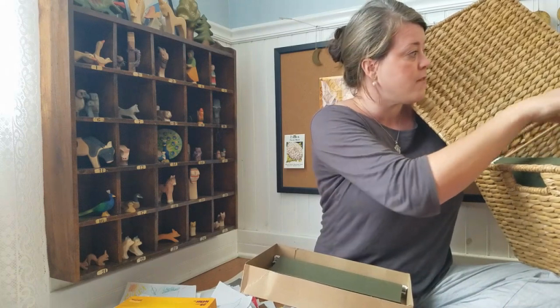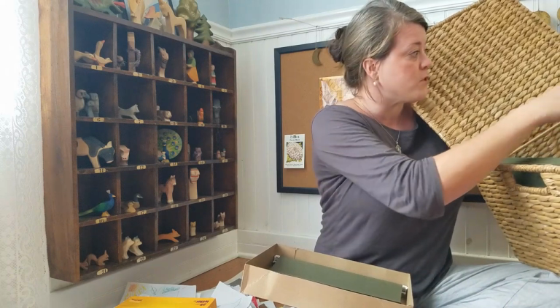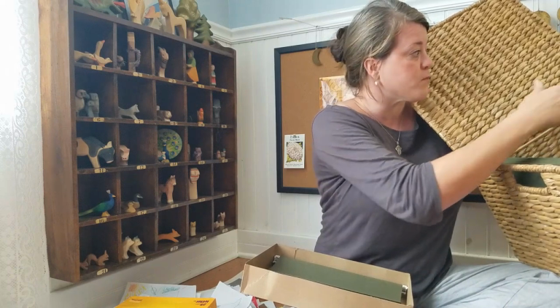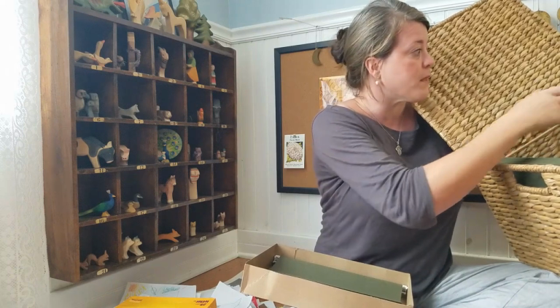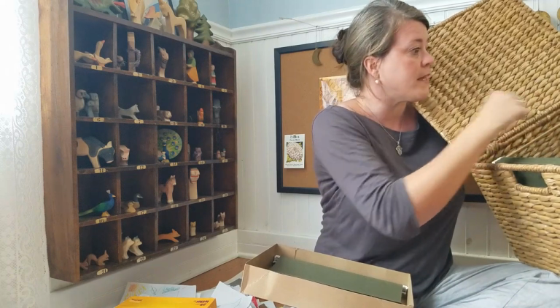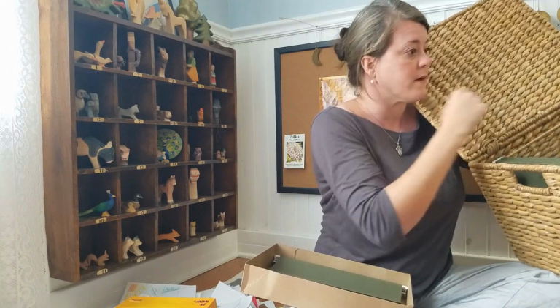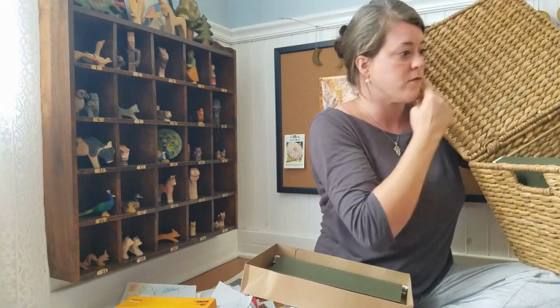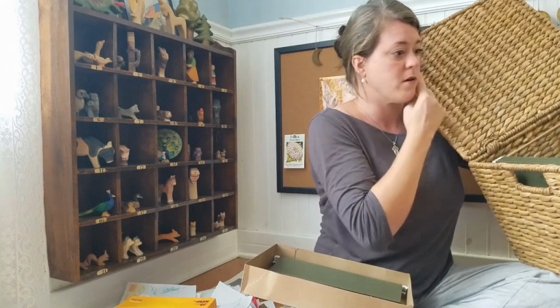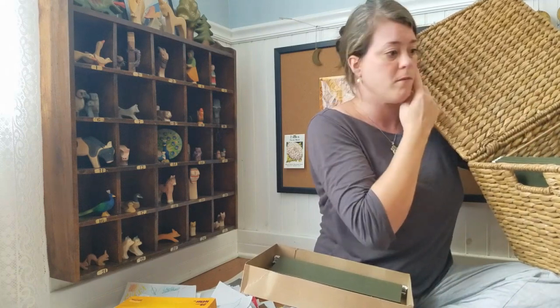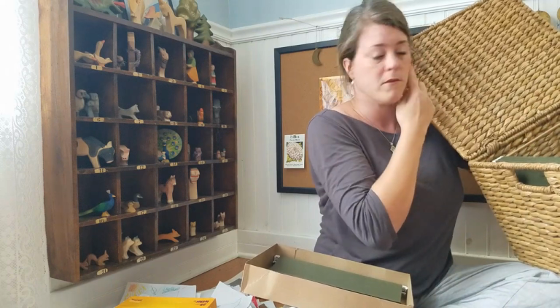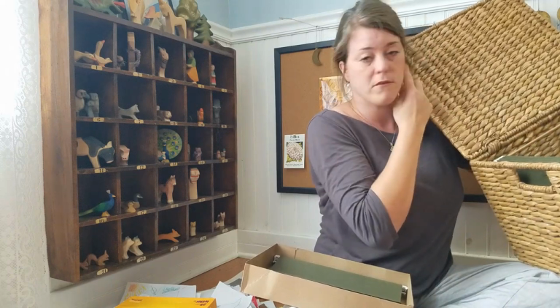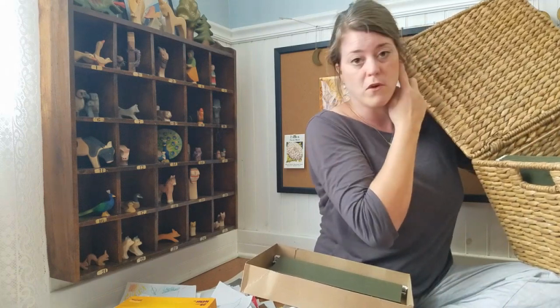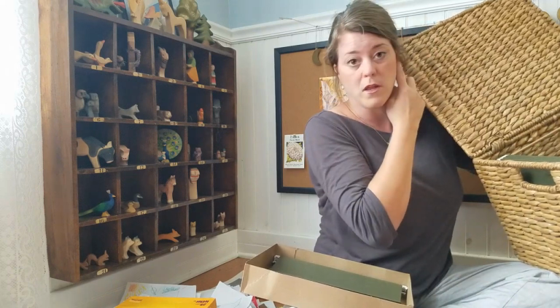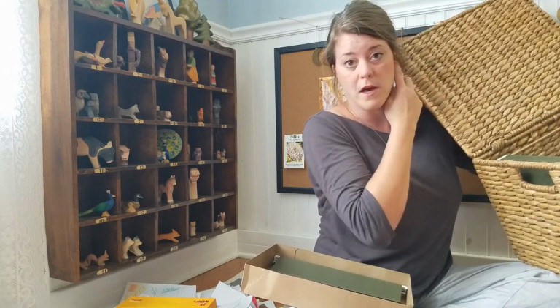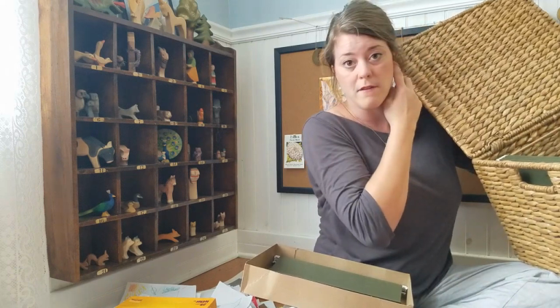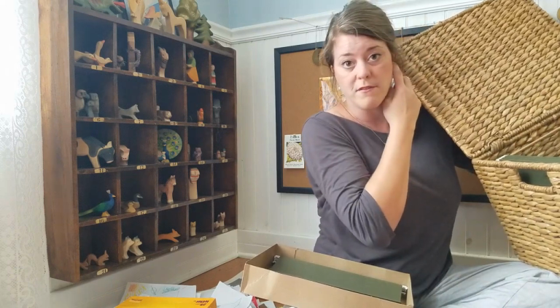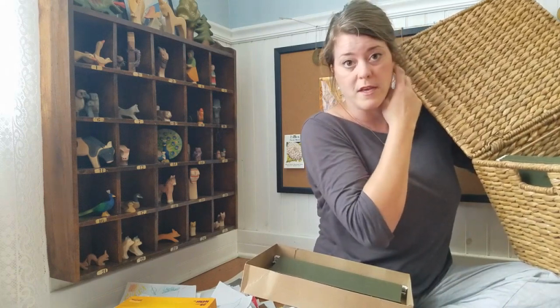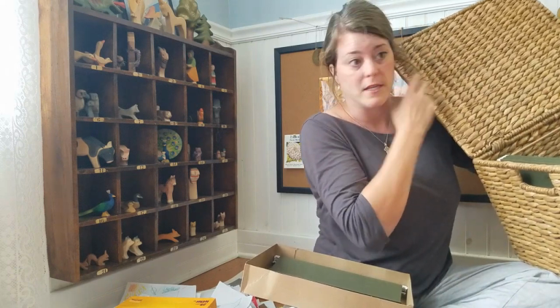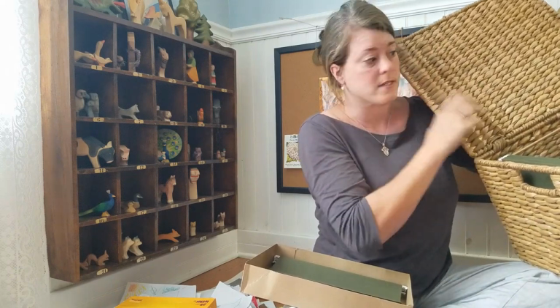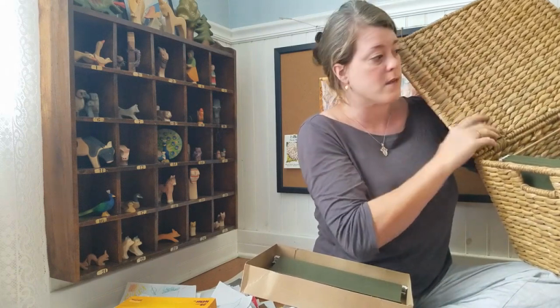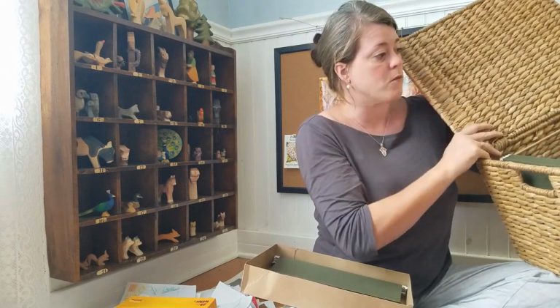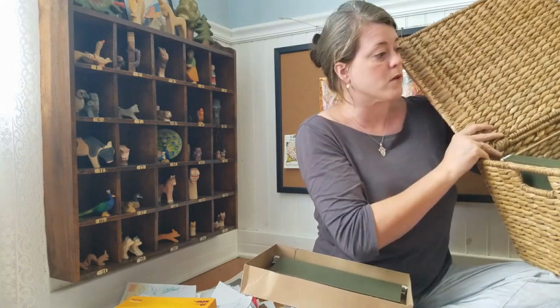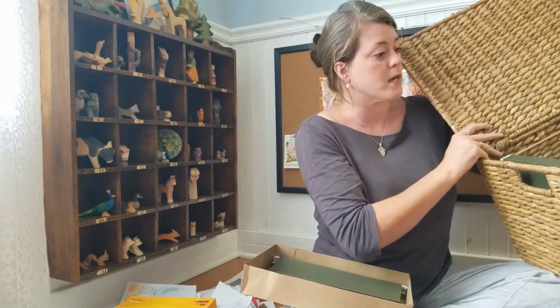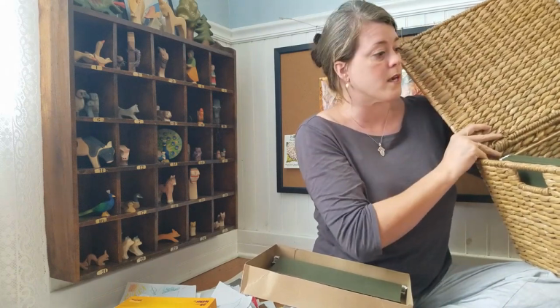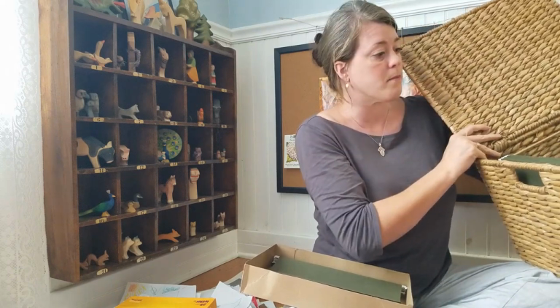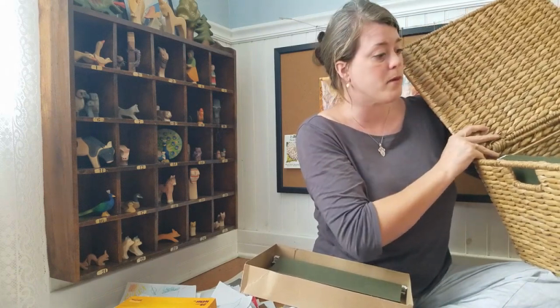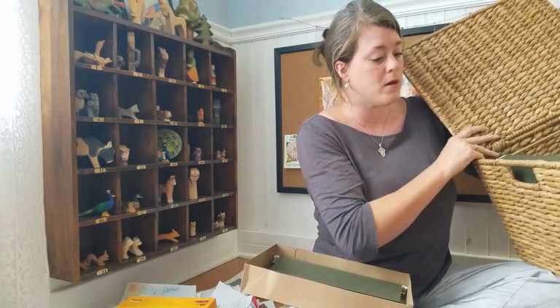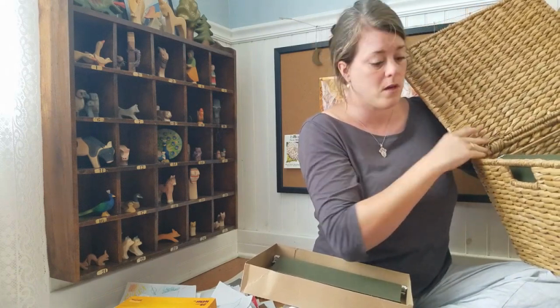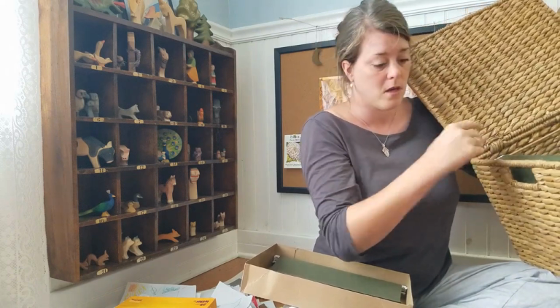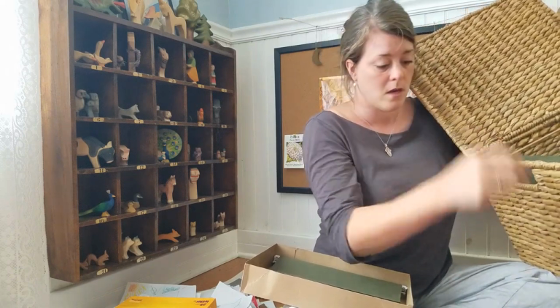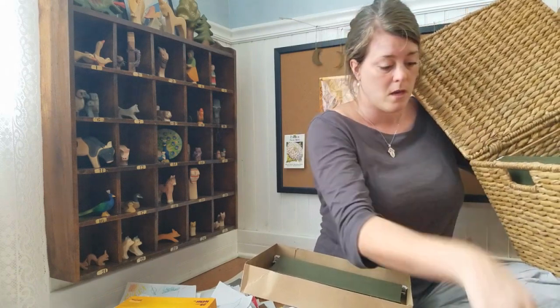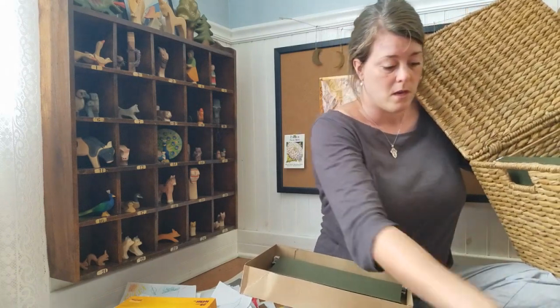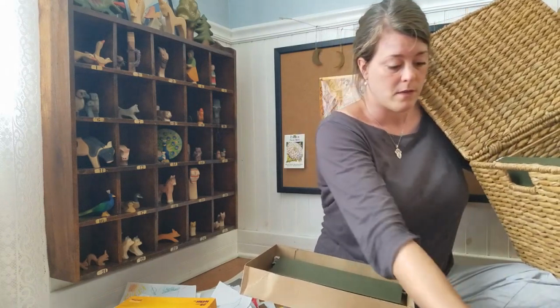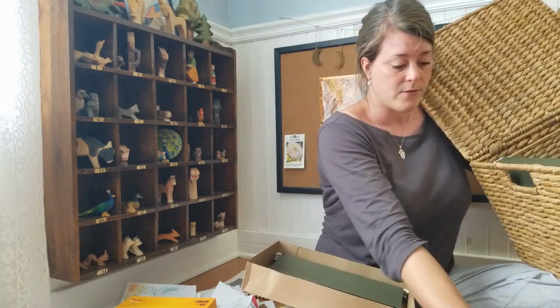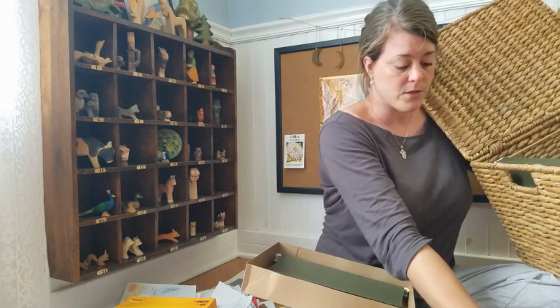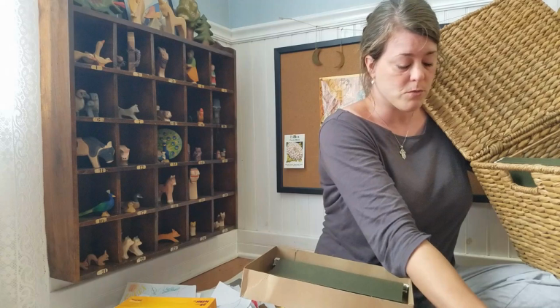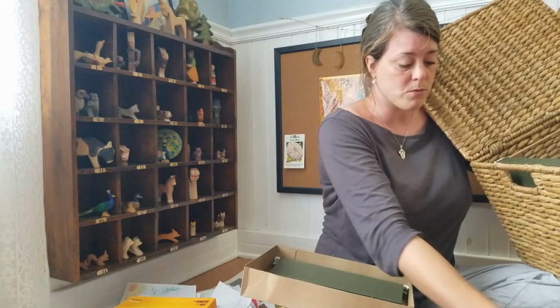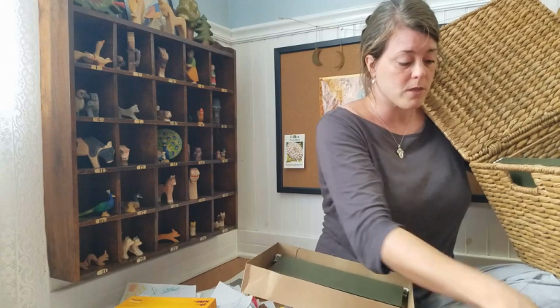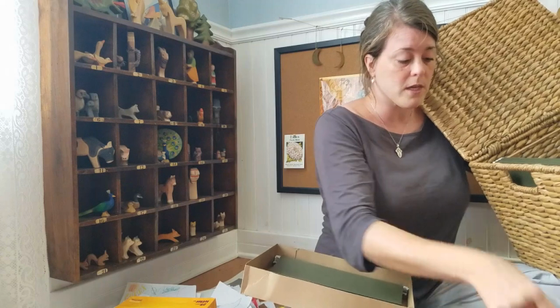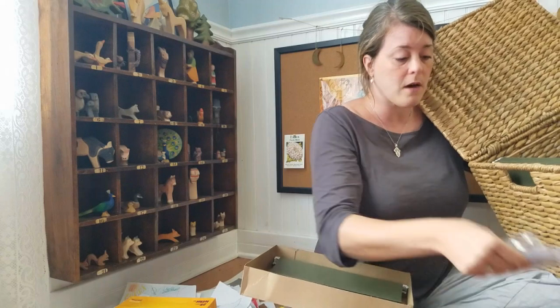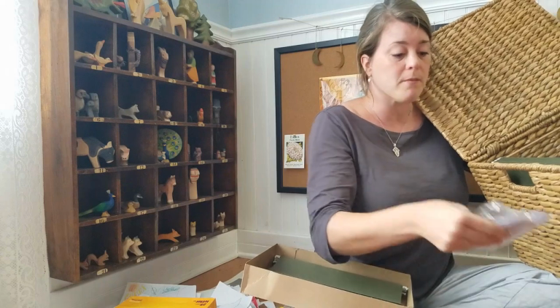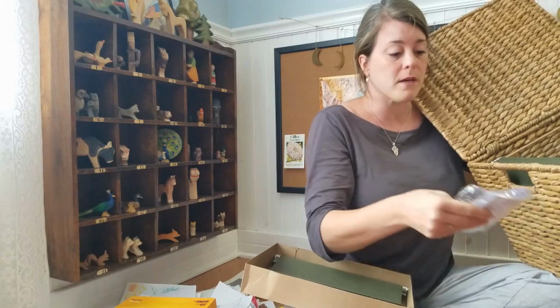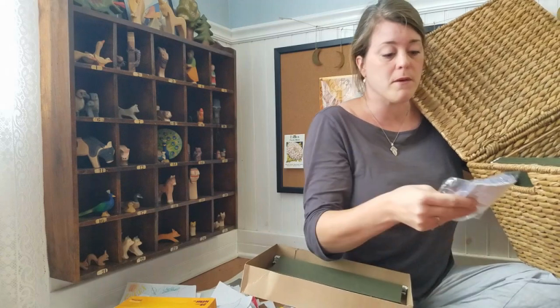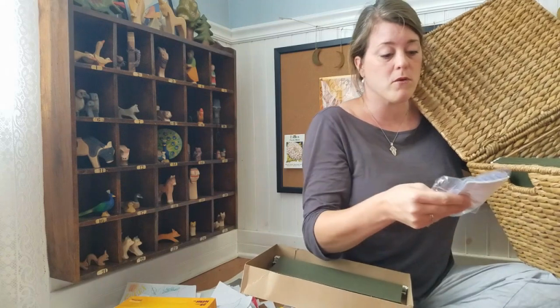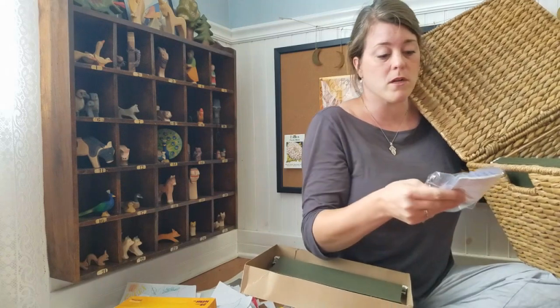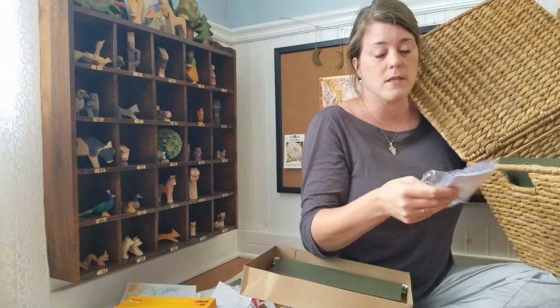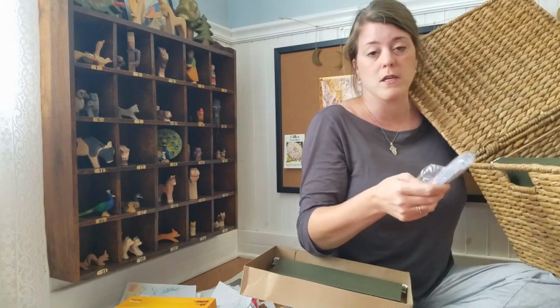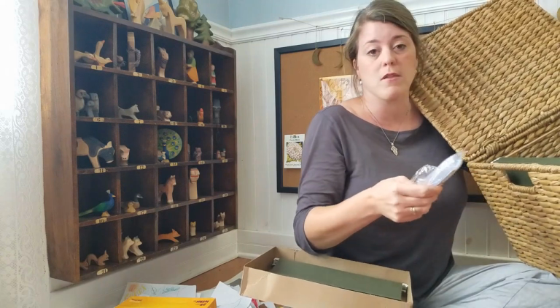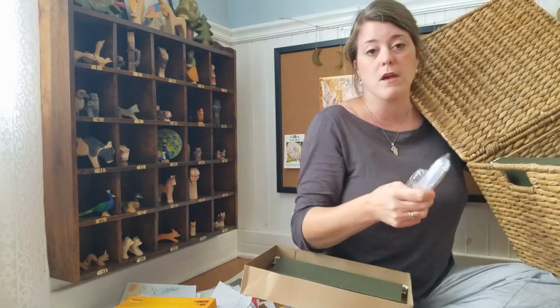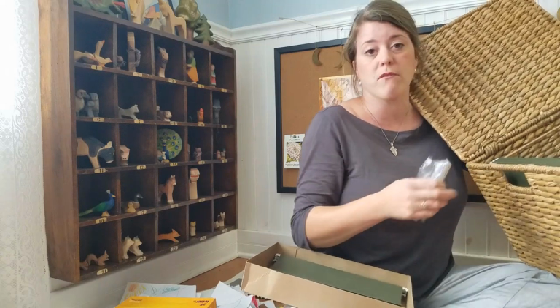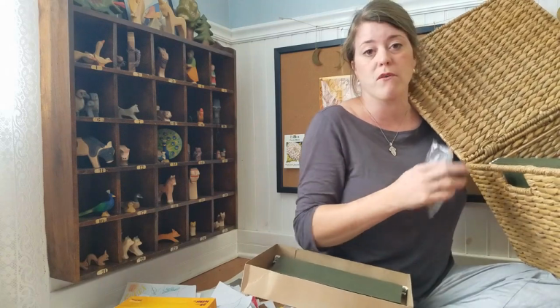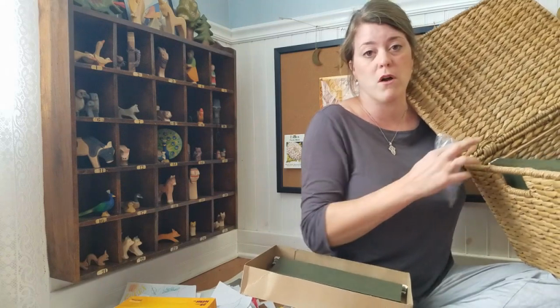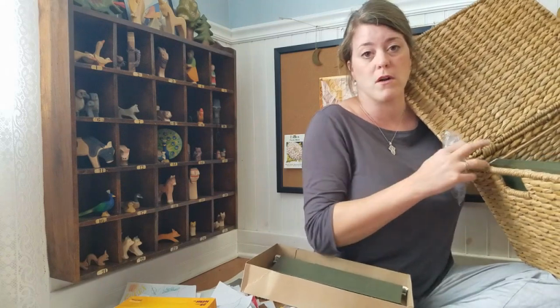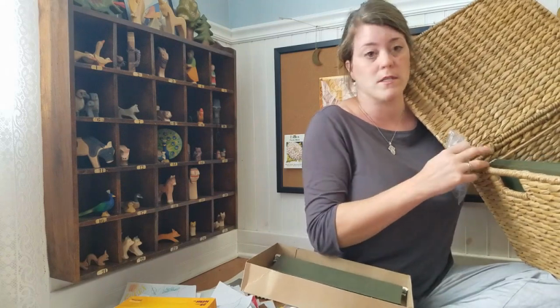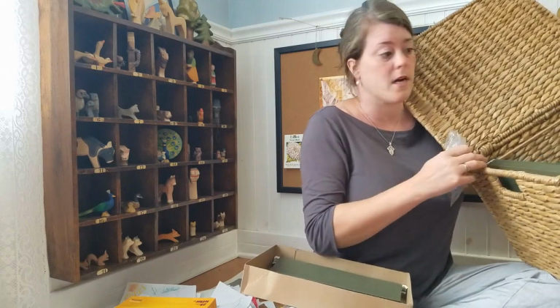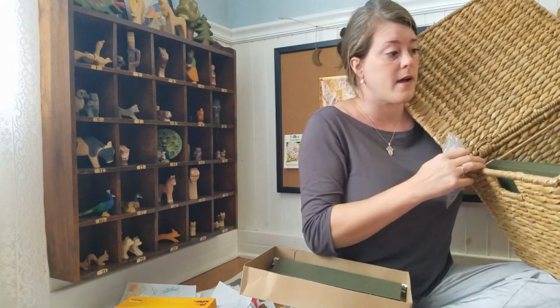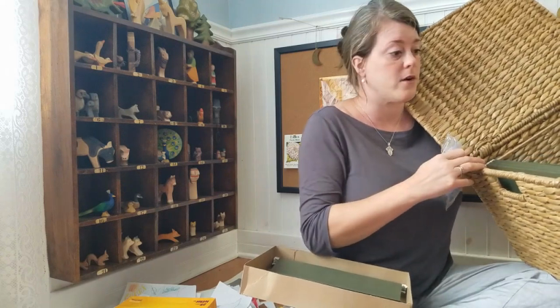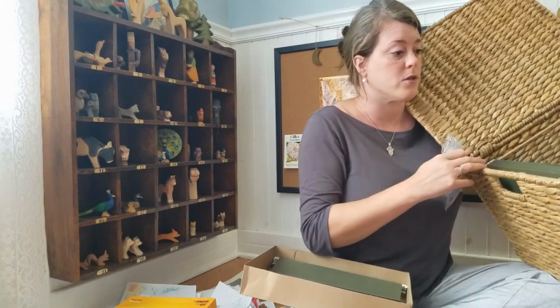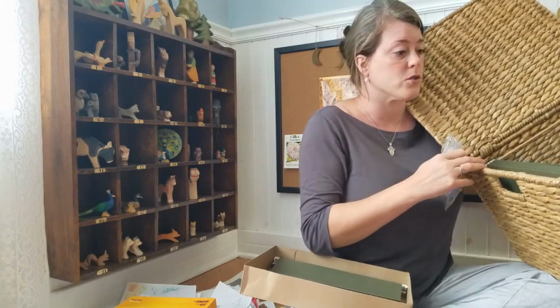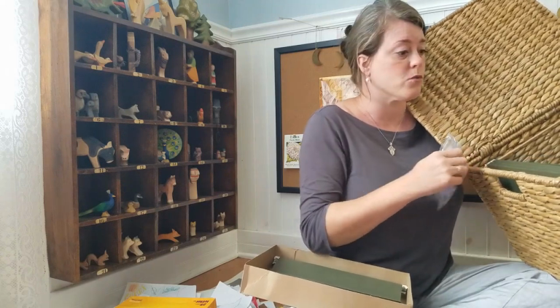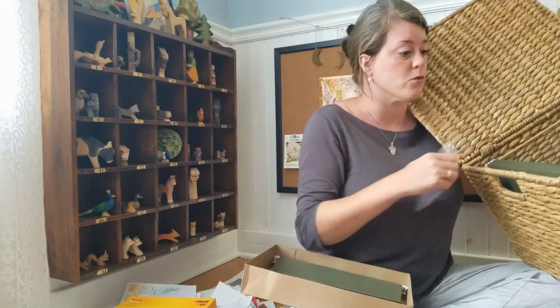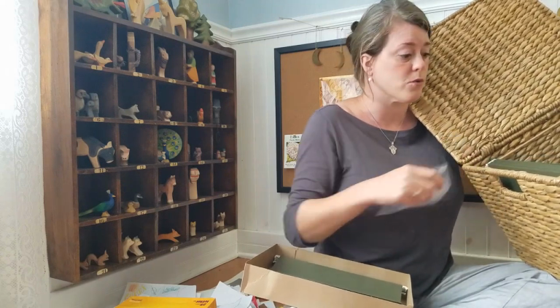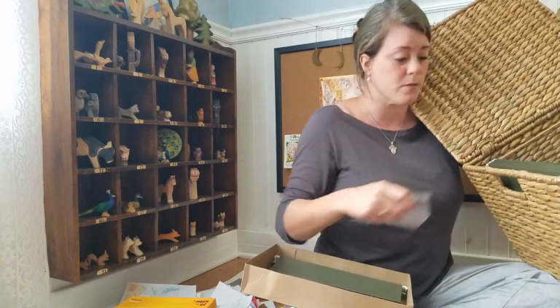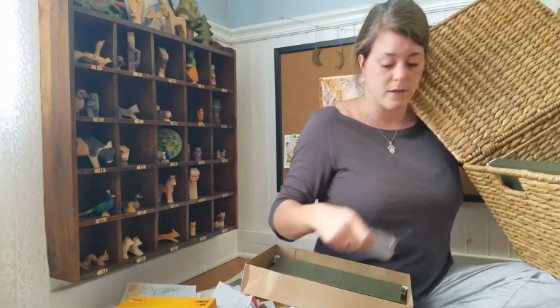There's plenty of room for a lot of things. This will really help me organize, I think, for our entire school career.